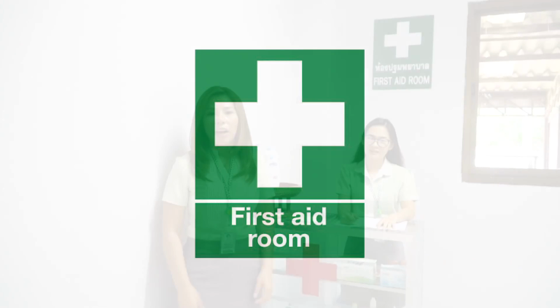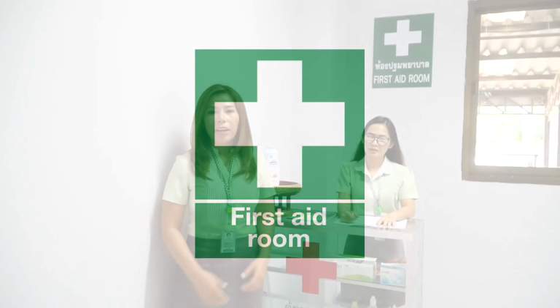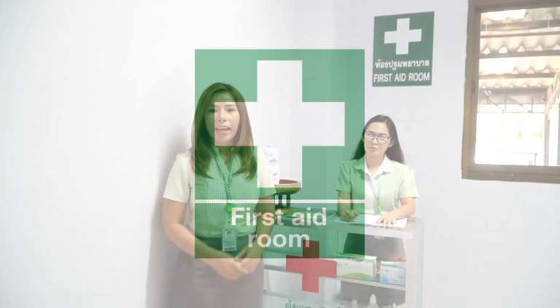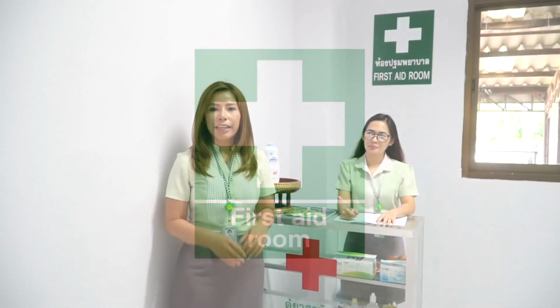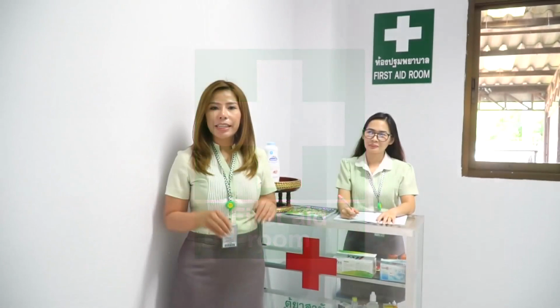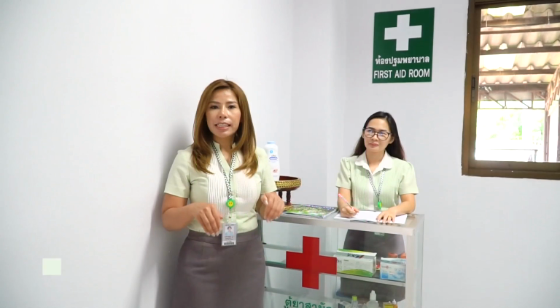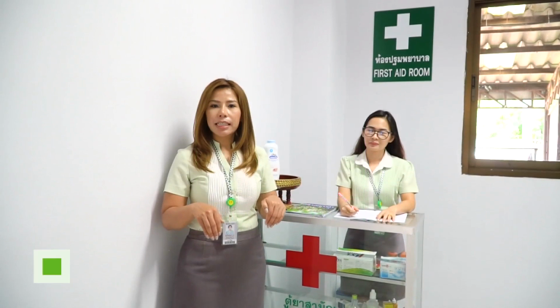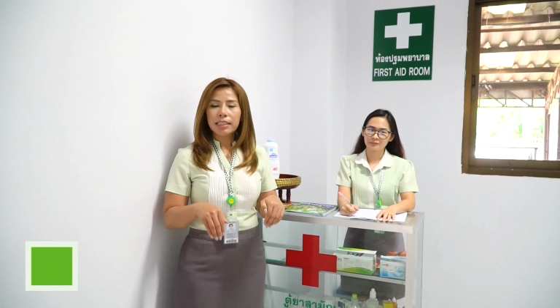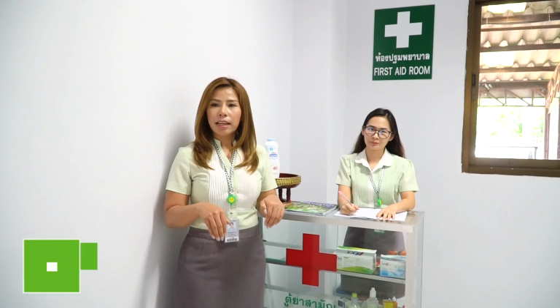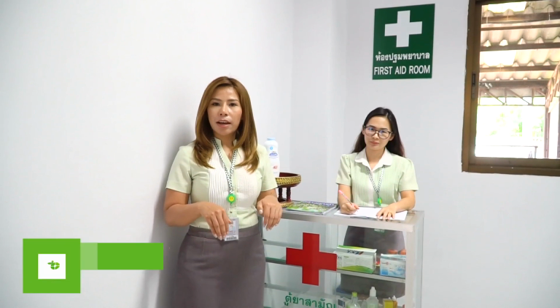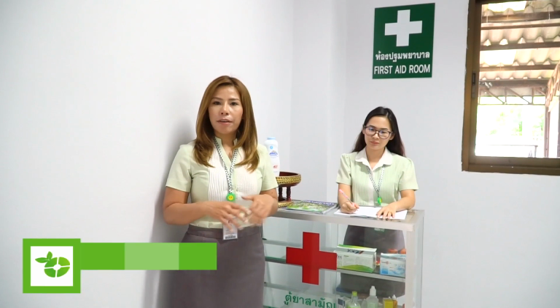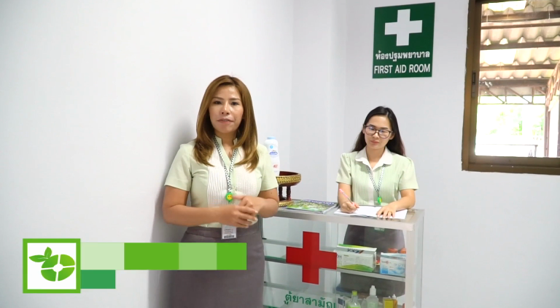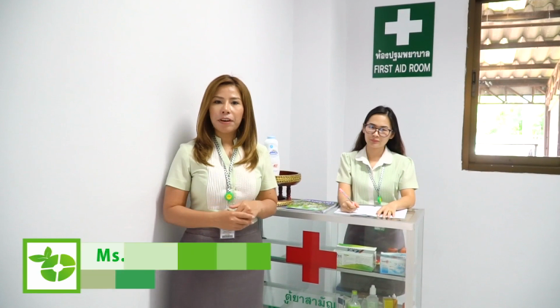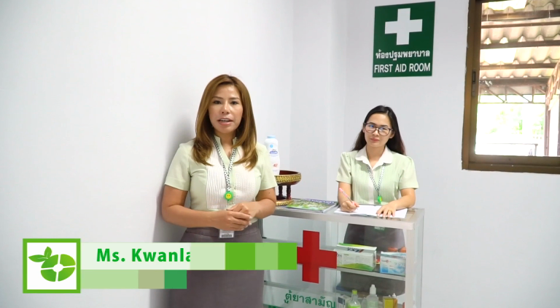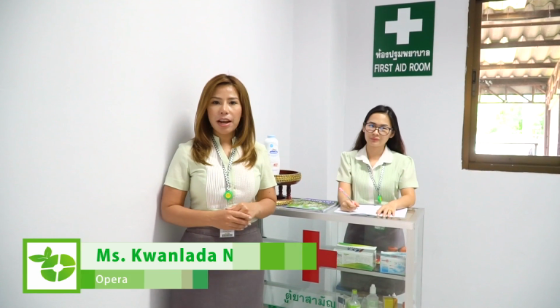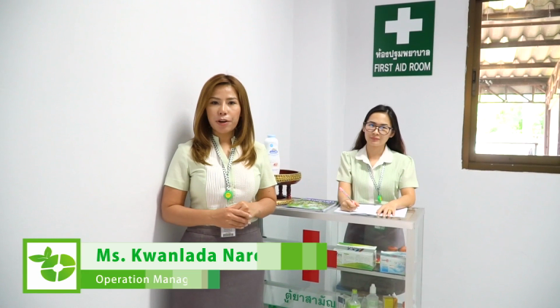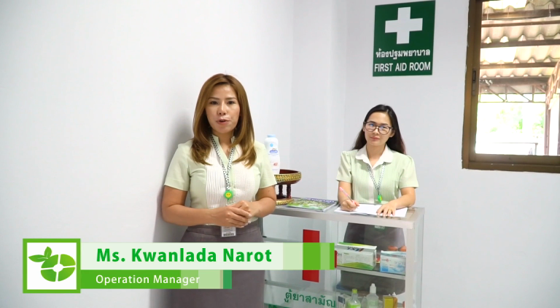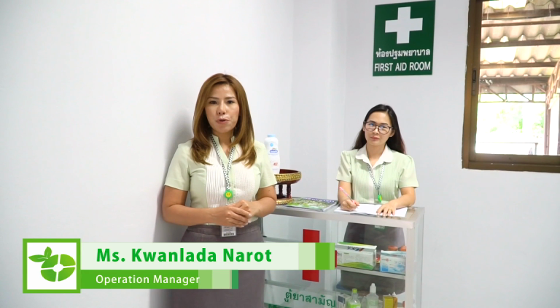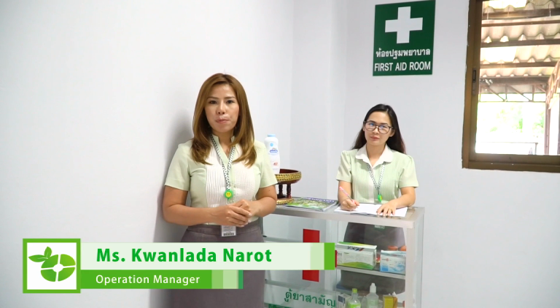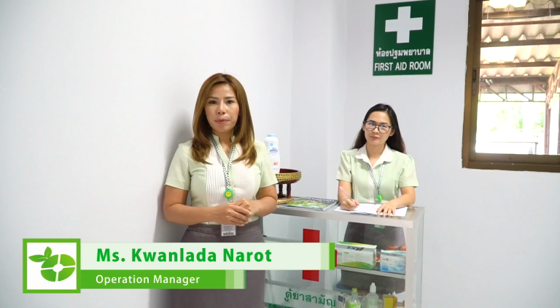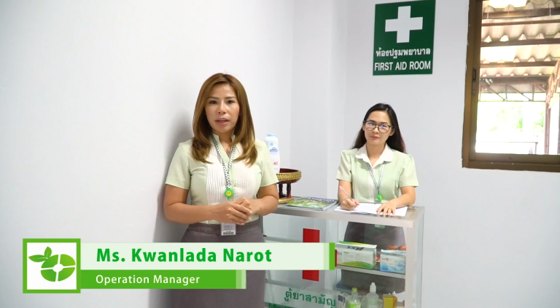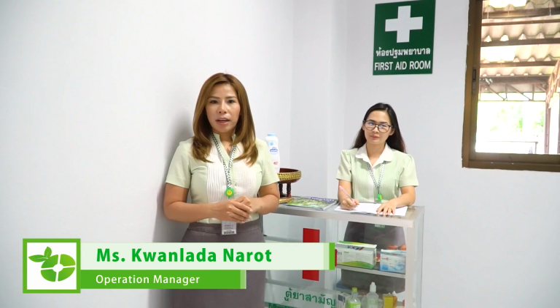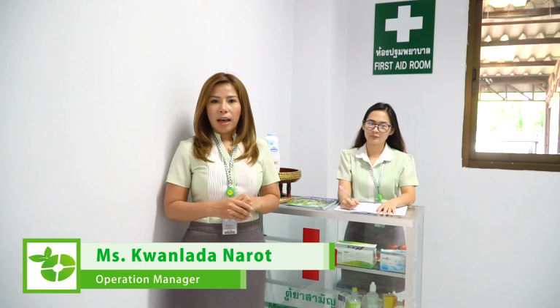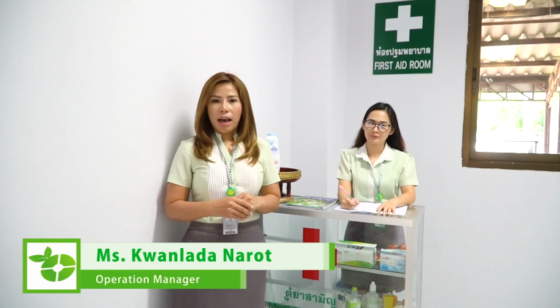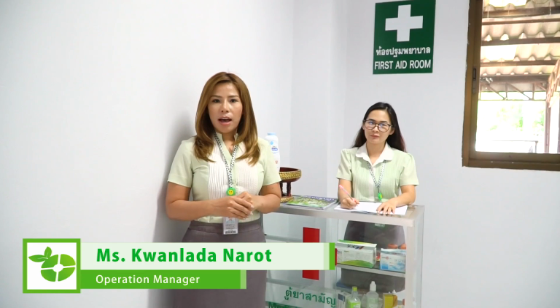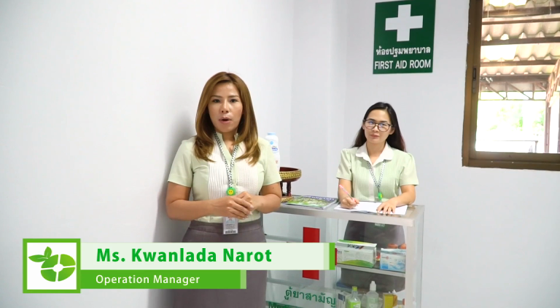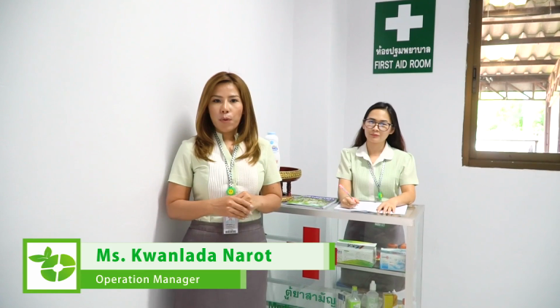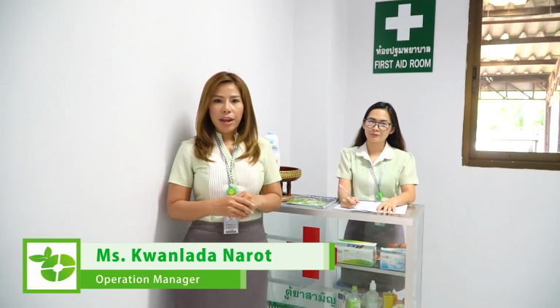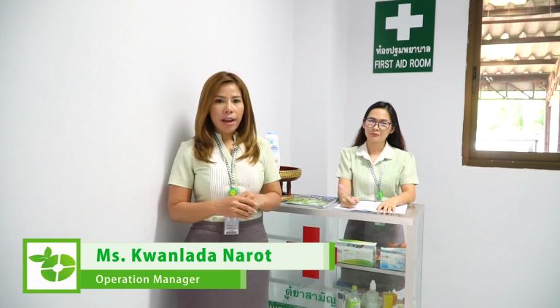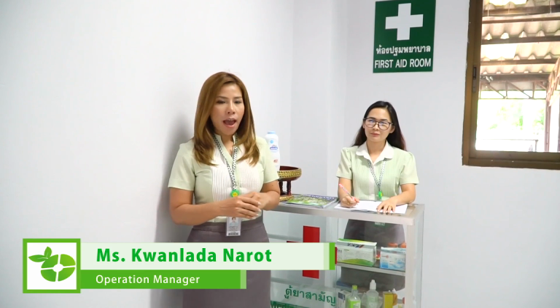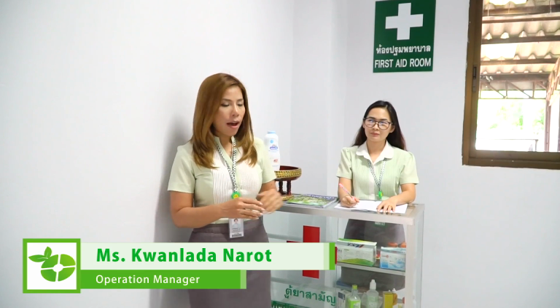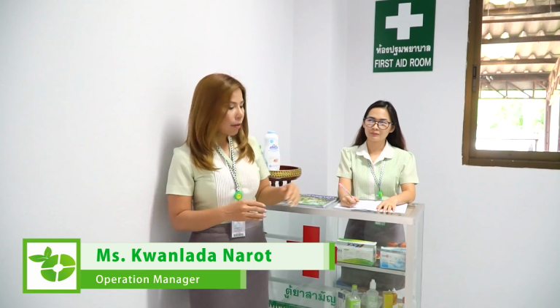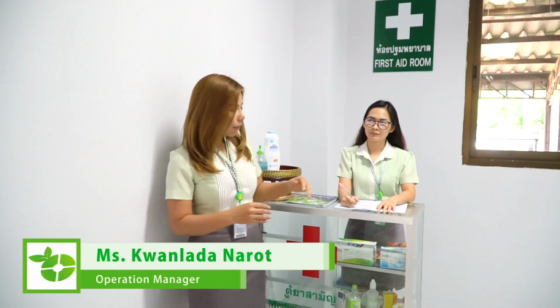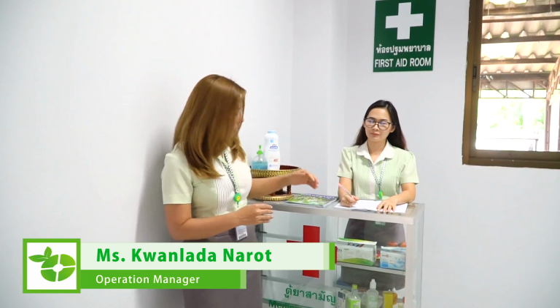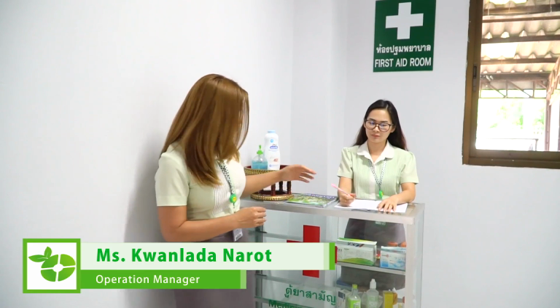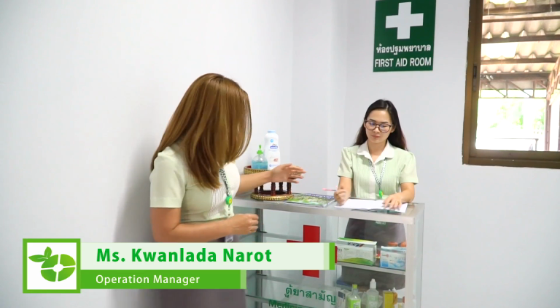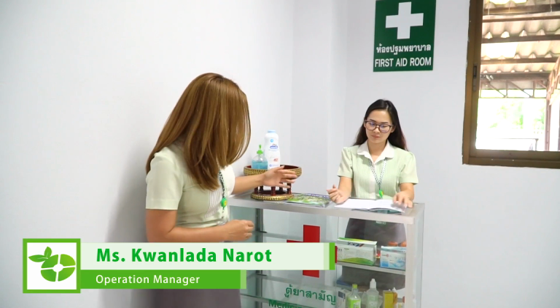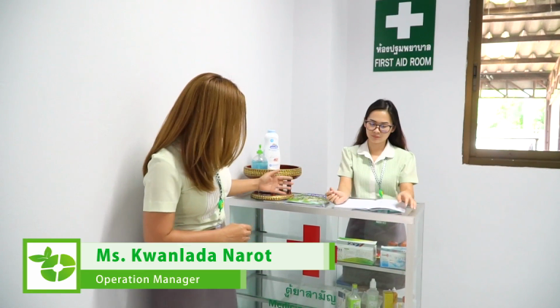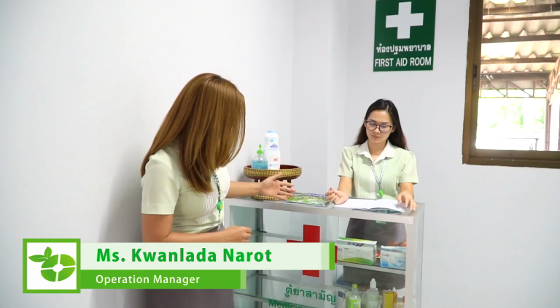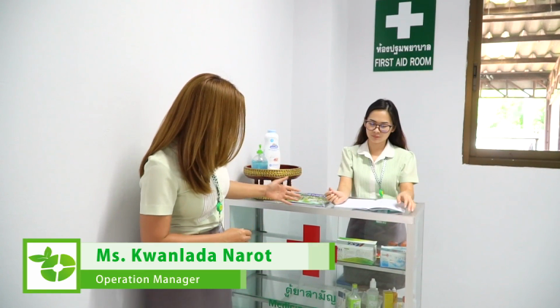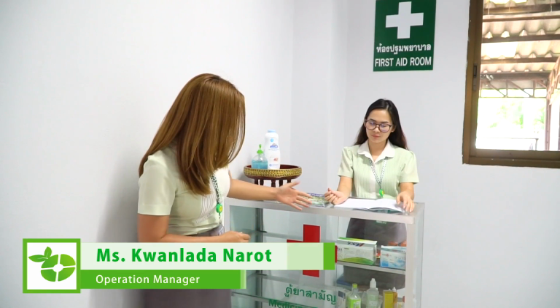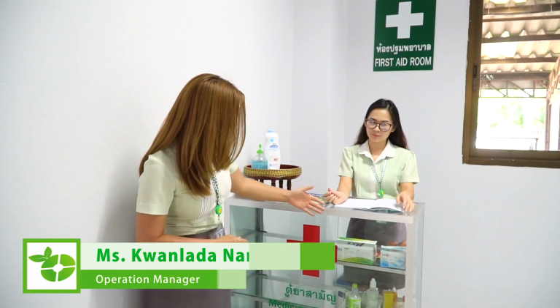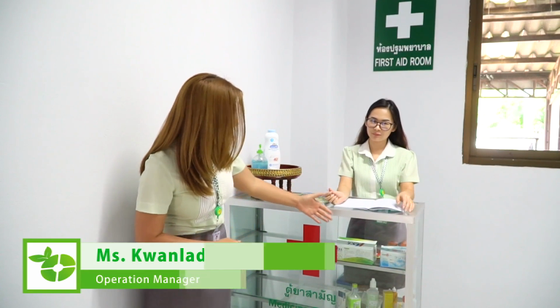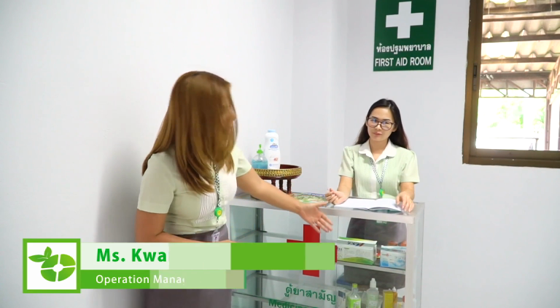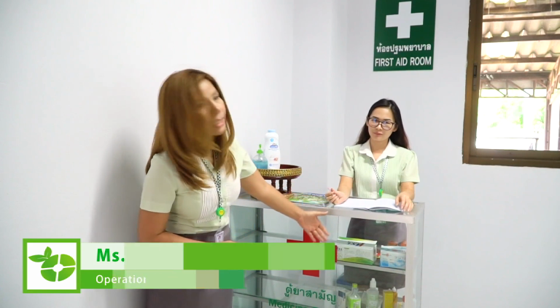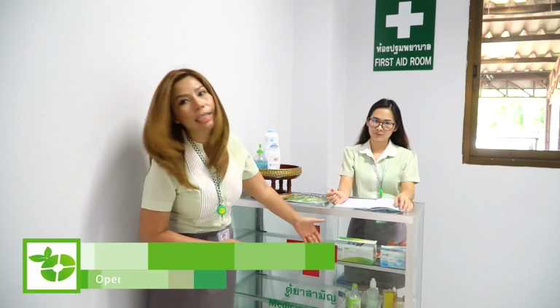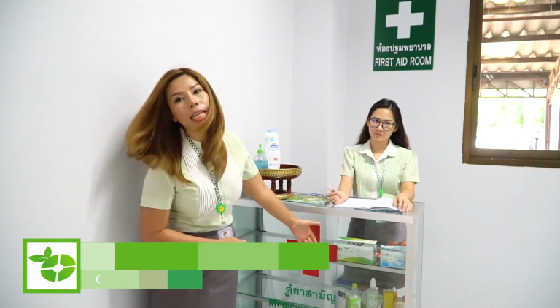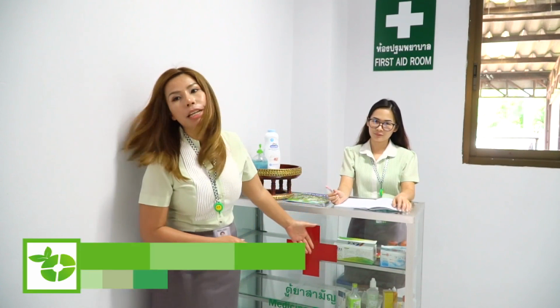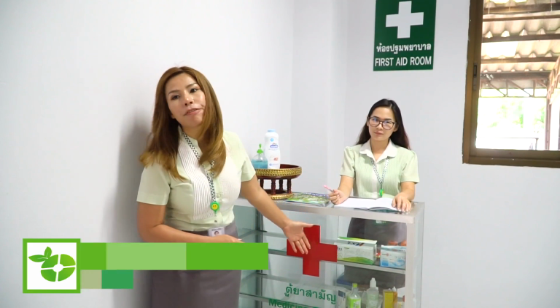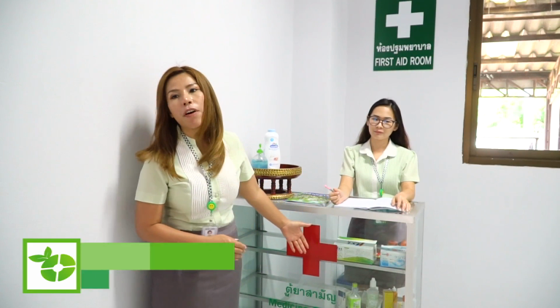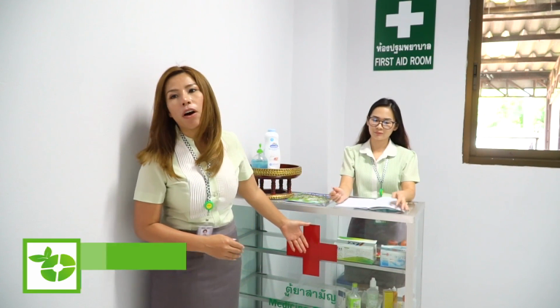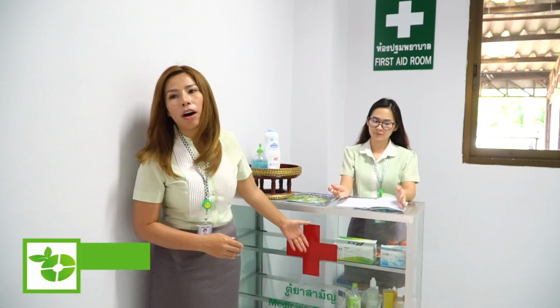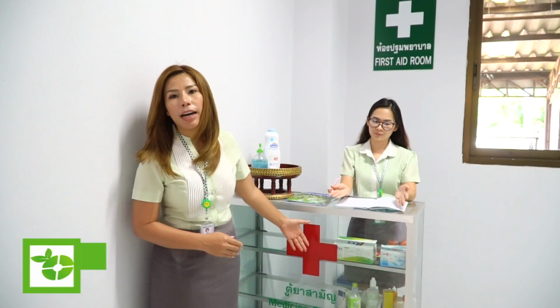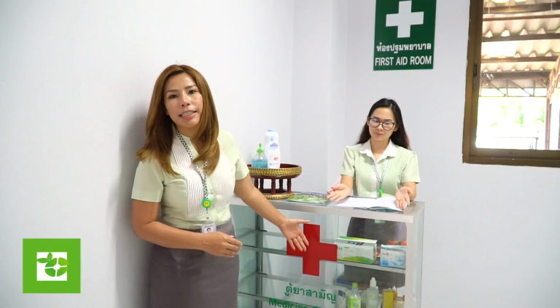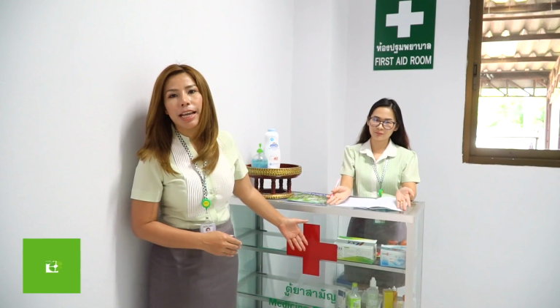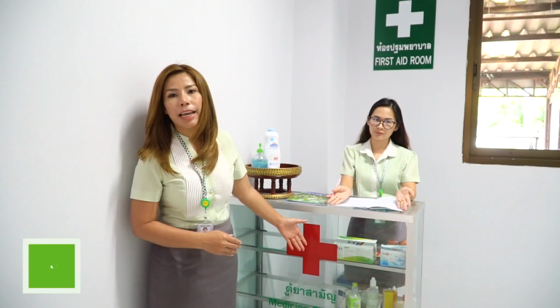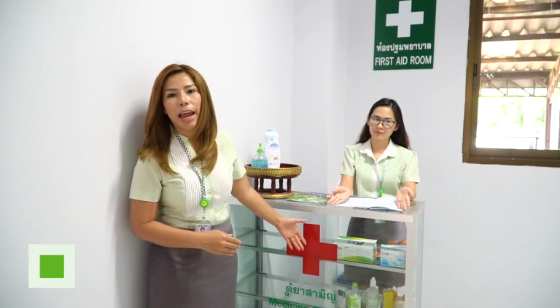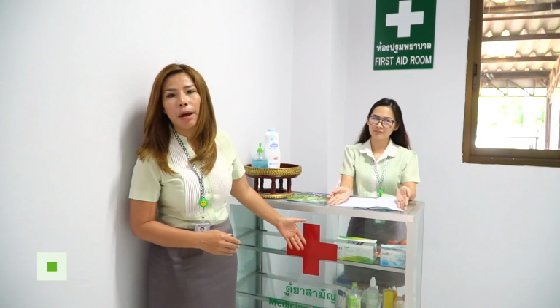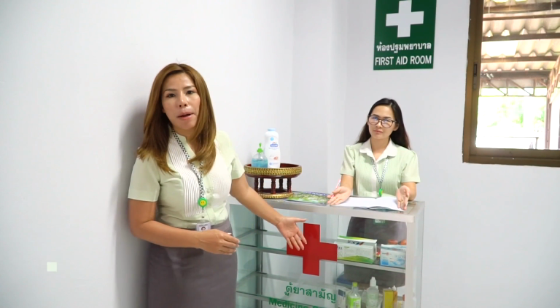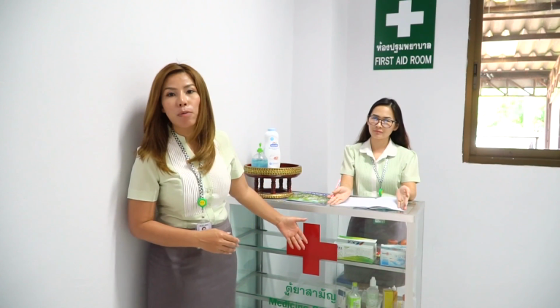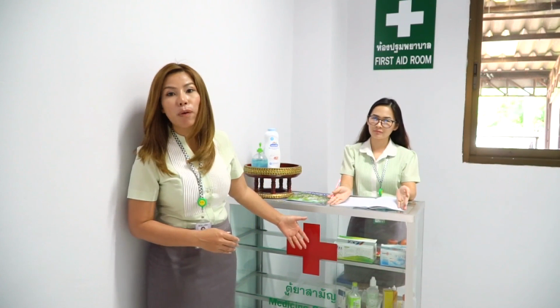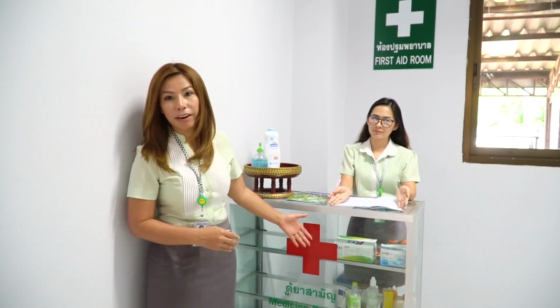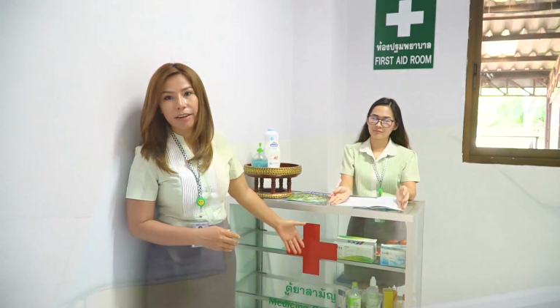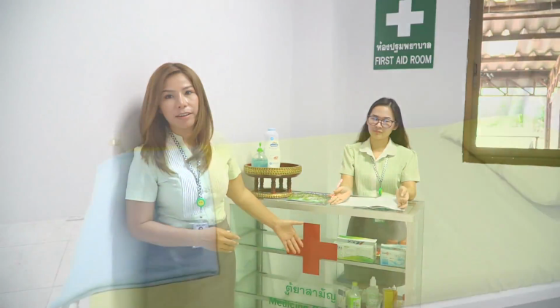This is the first aid room. We have some medicine to take care of our workers.